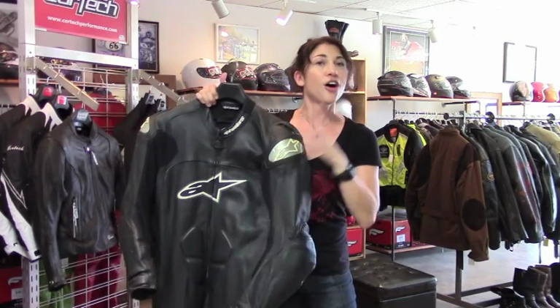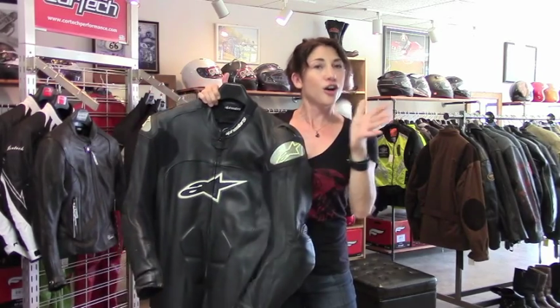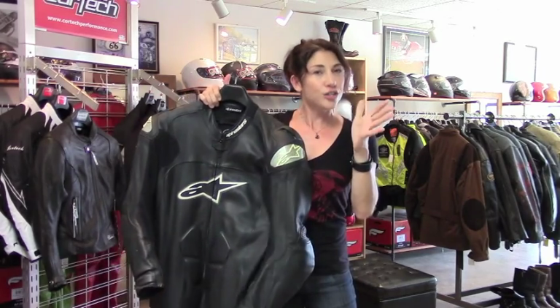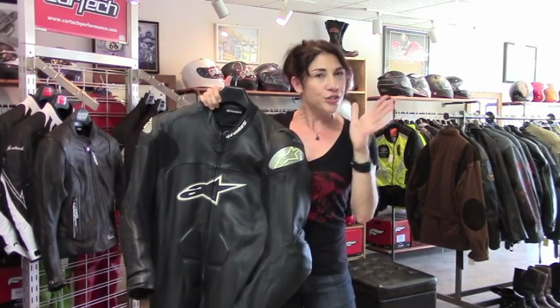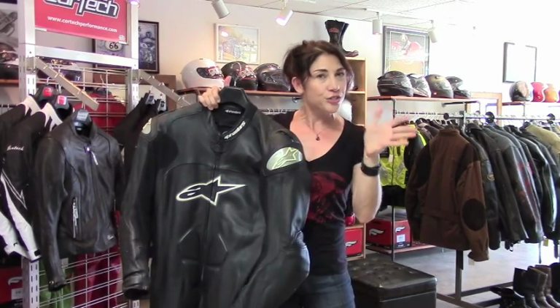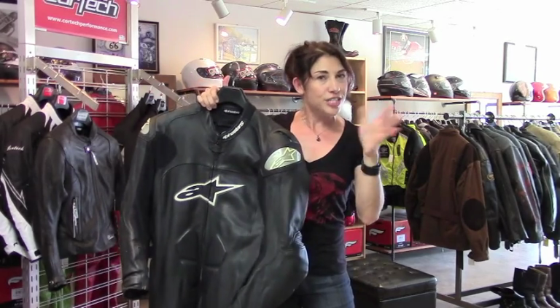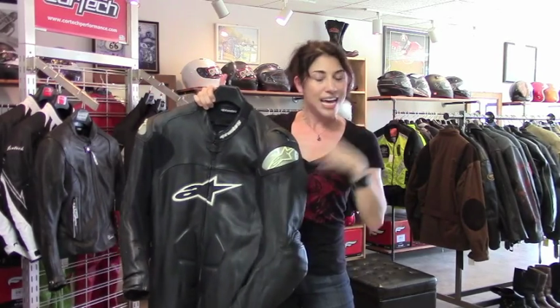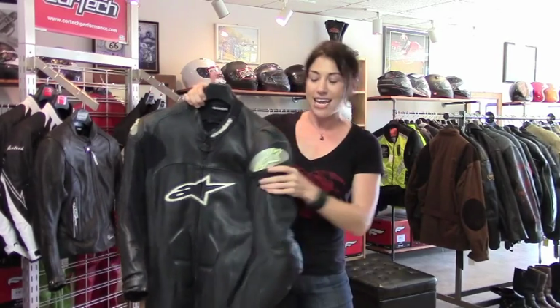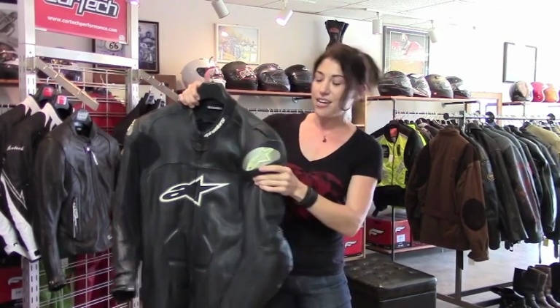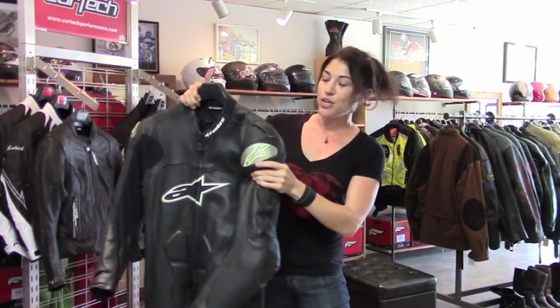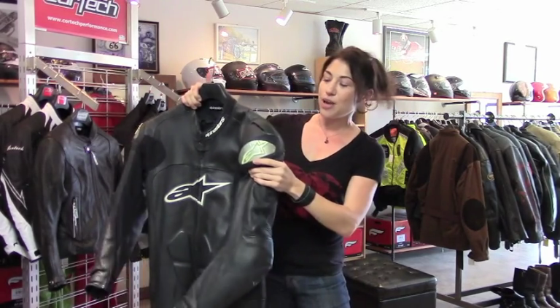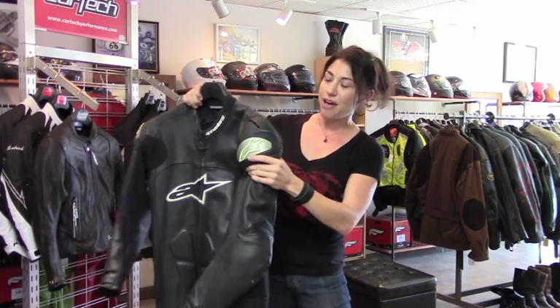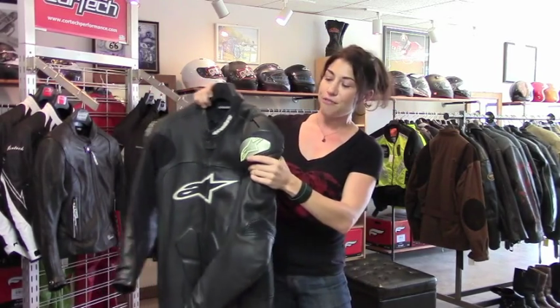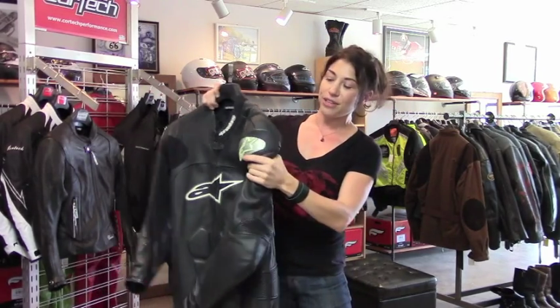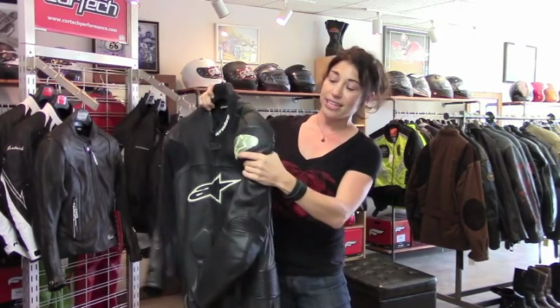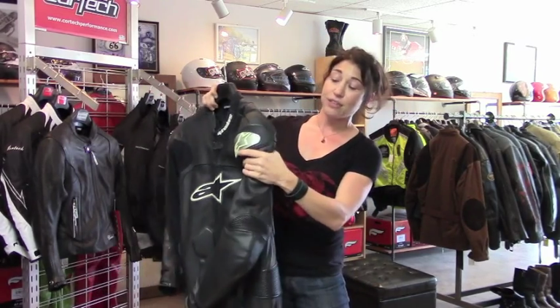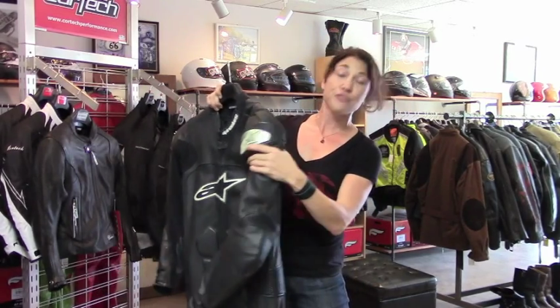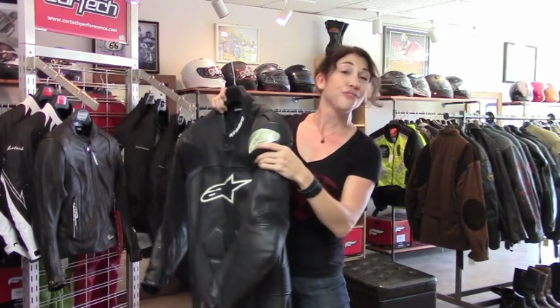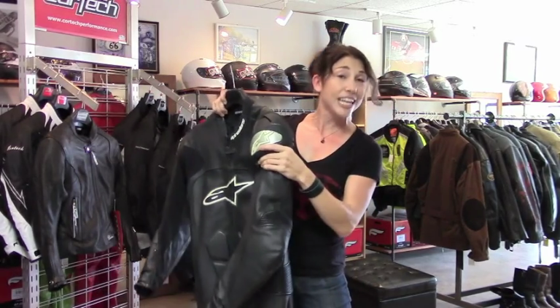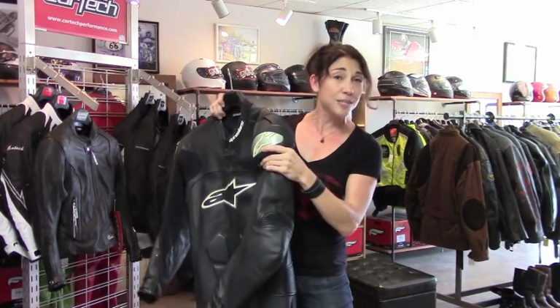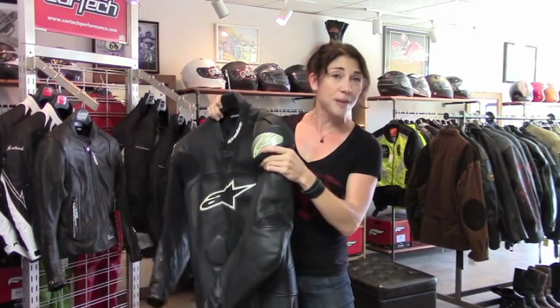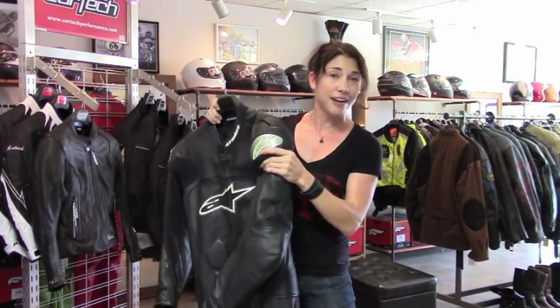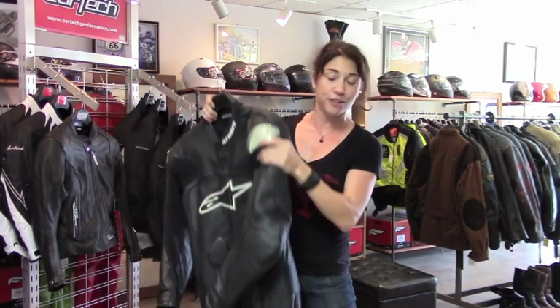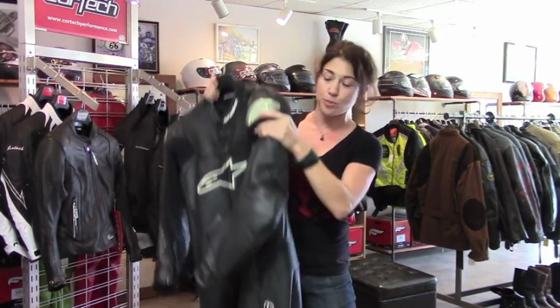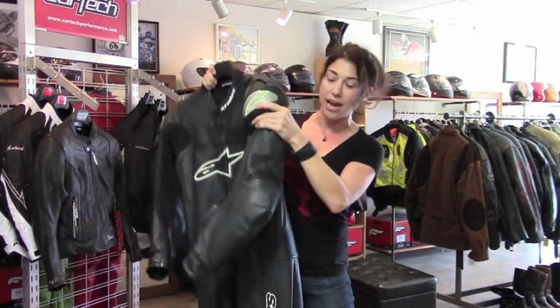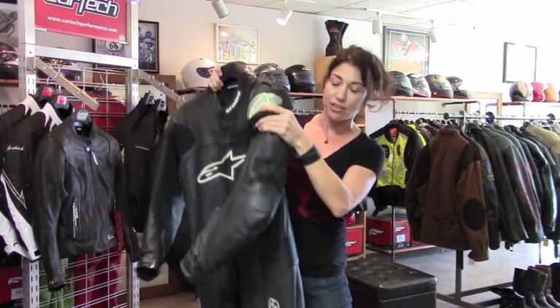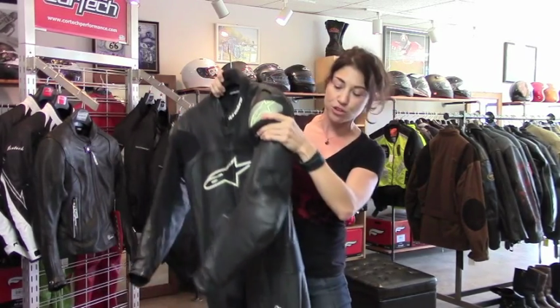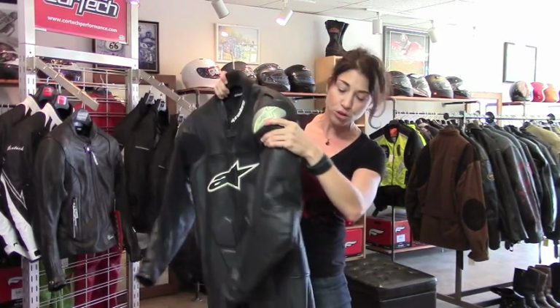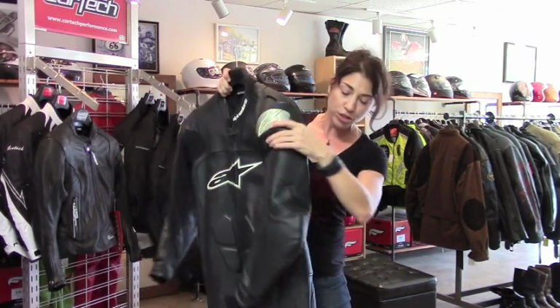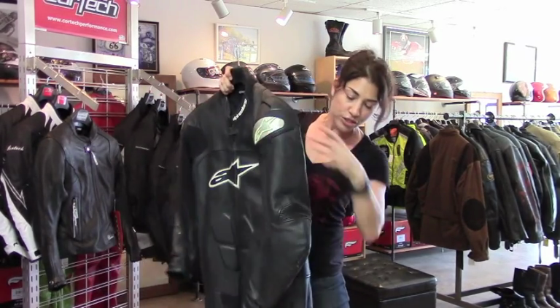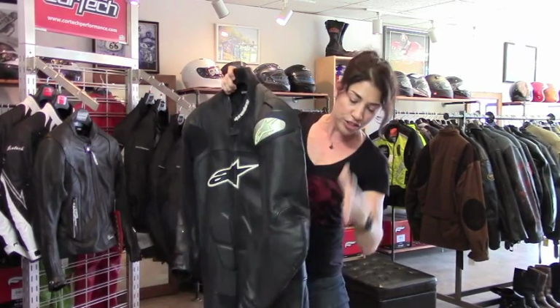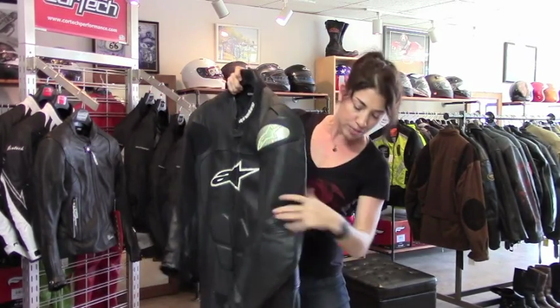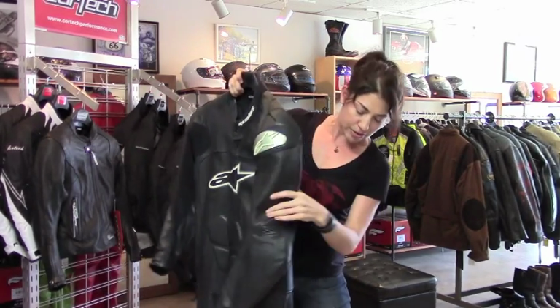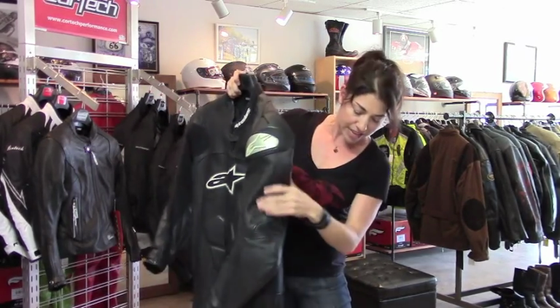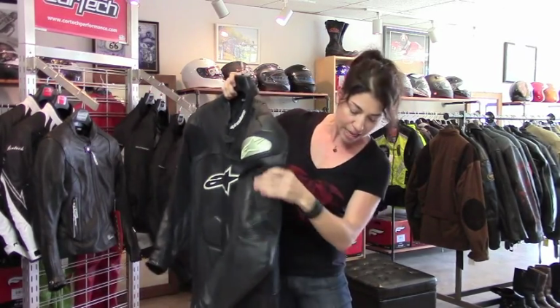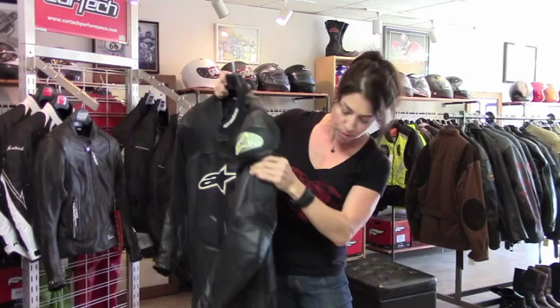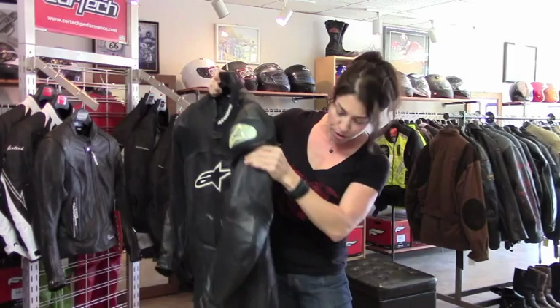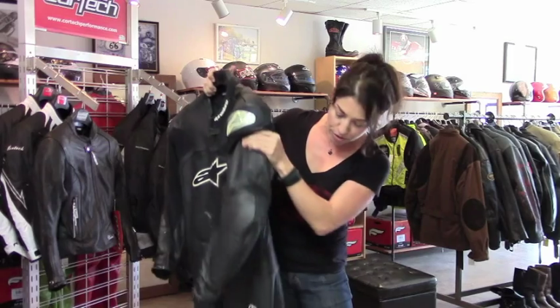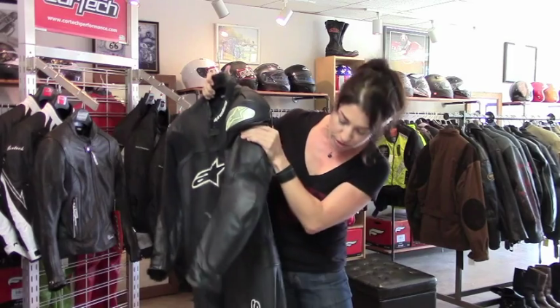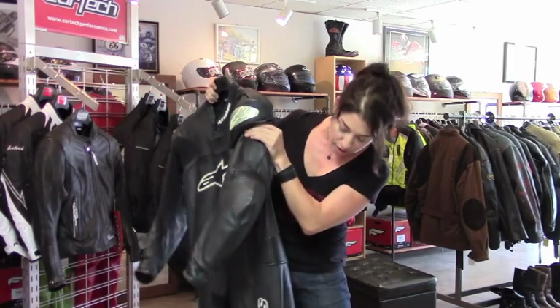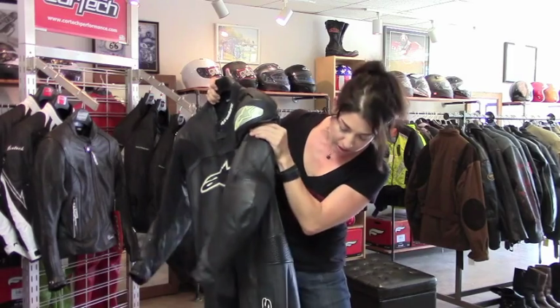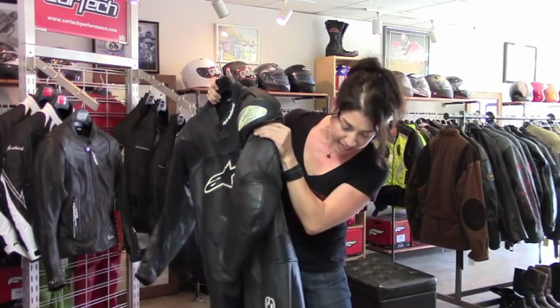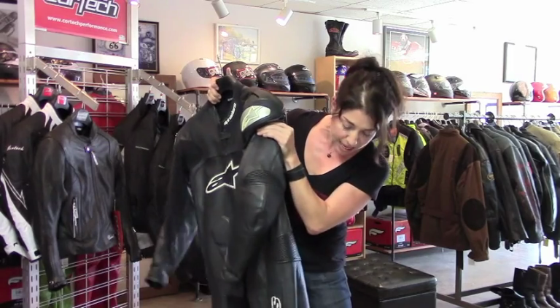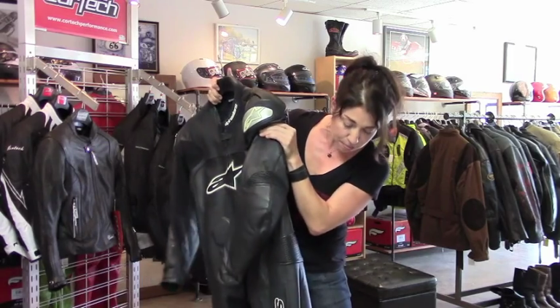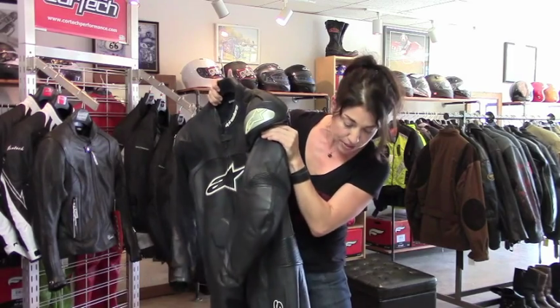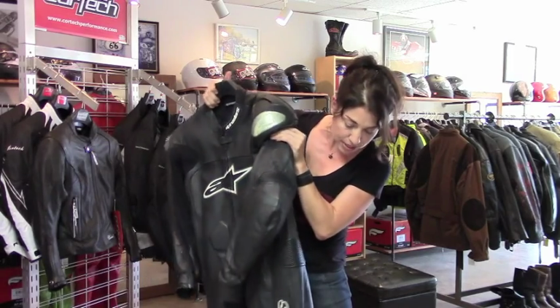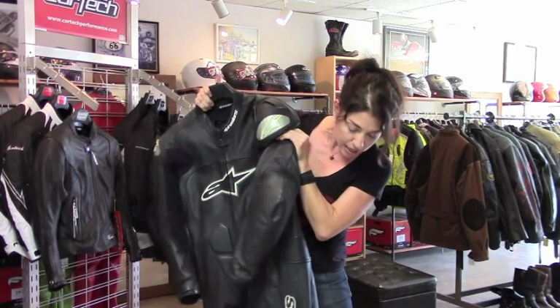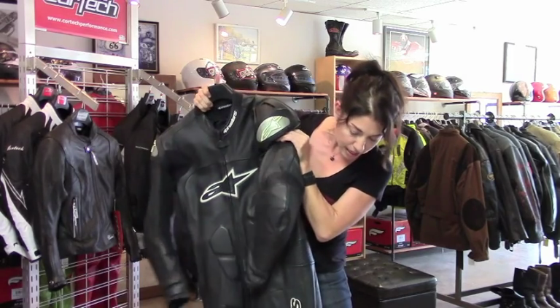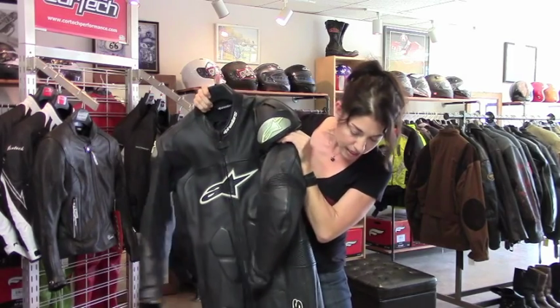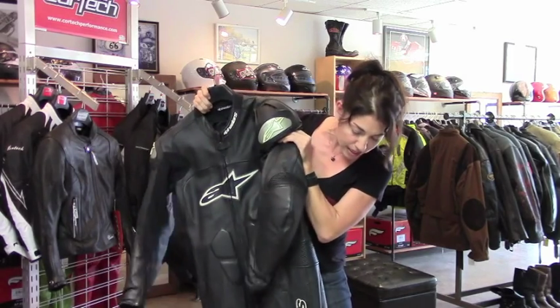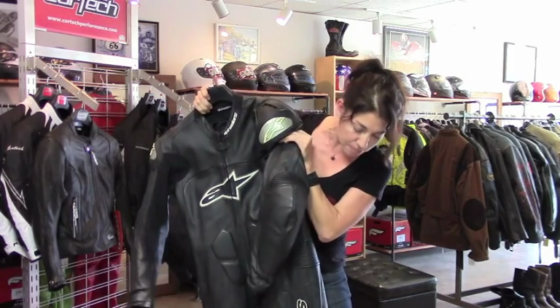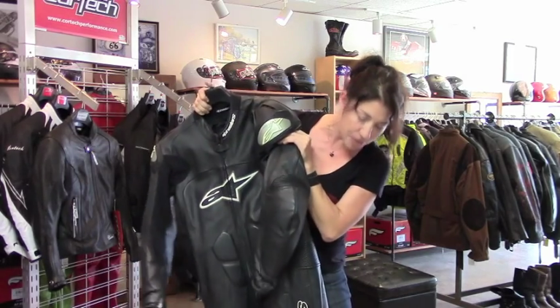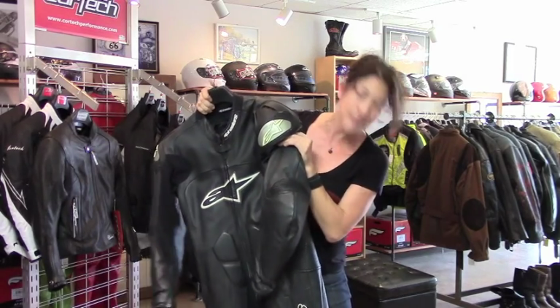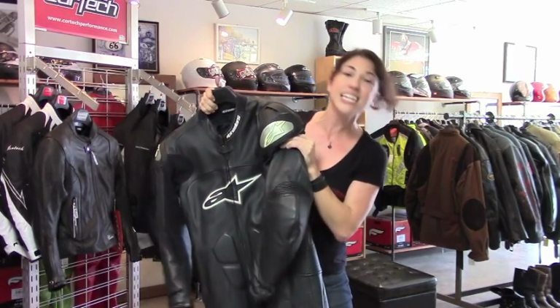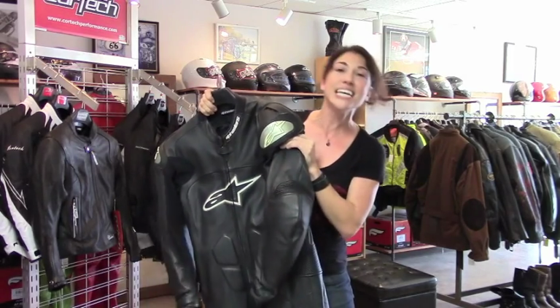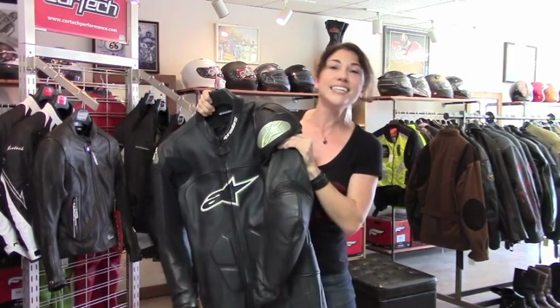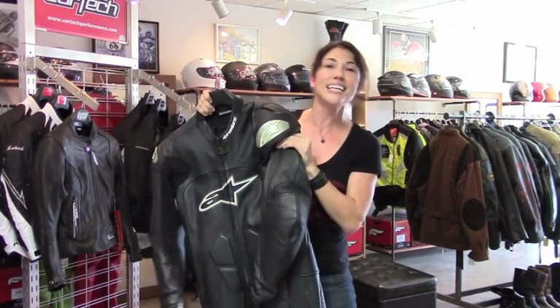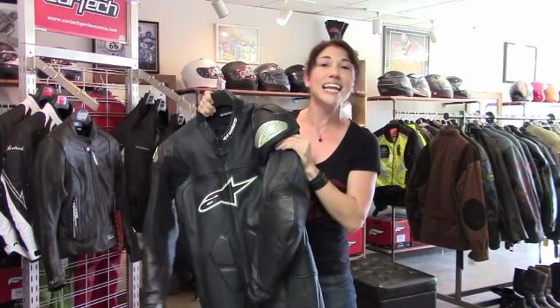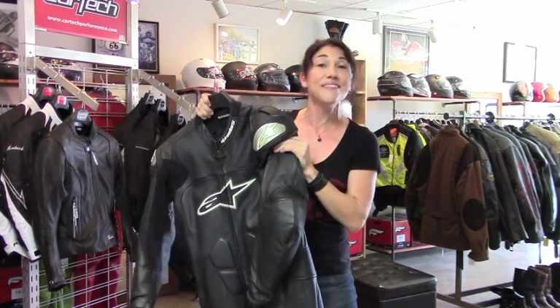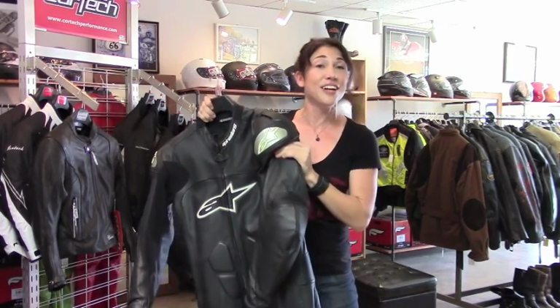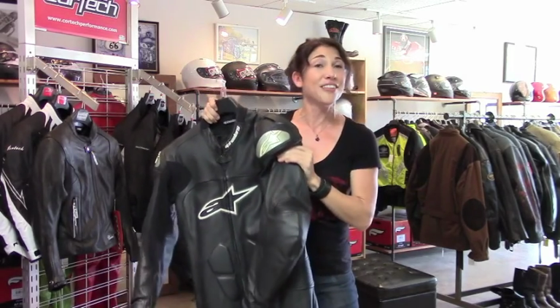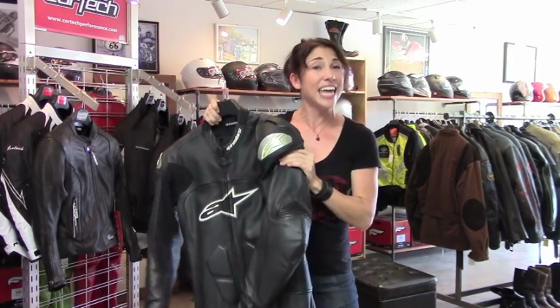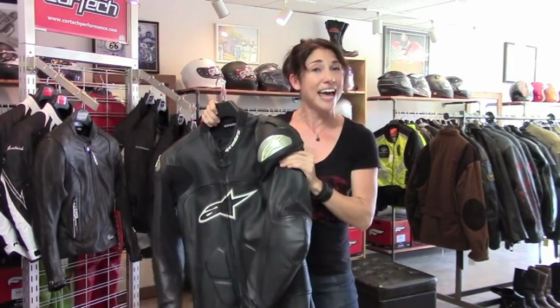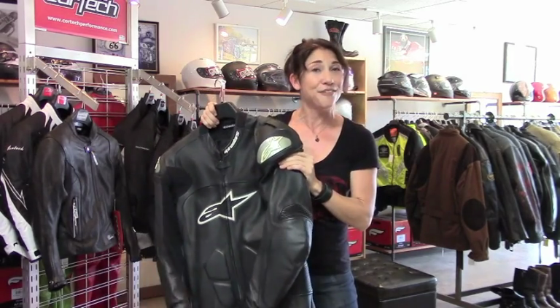Also to that end, you have leather flex panels behind the shoulders, above the elbows, along the hips, above the knees, and even on the calves.